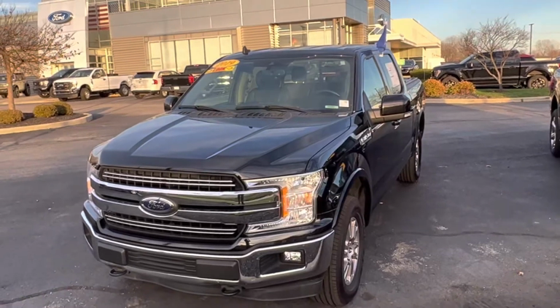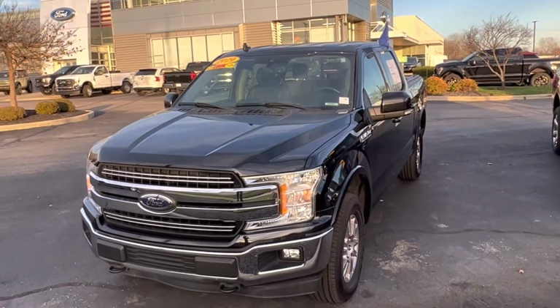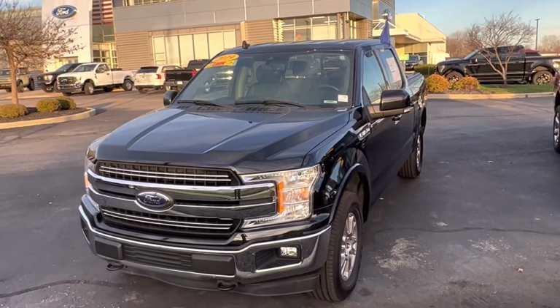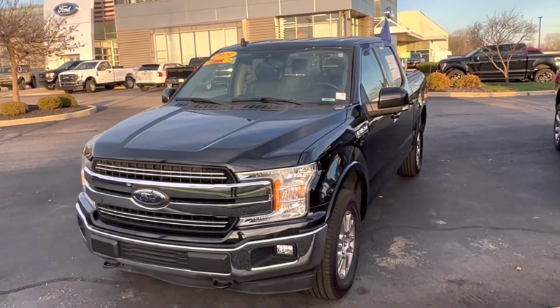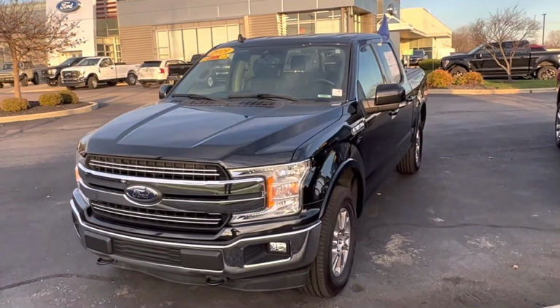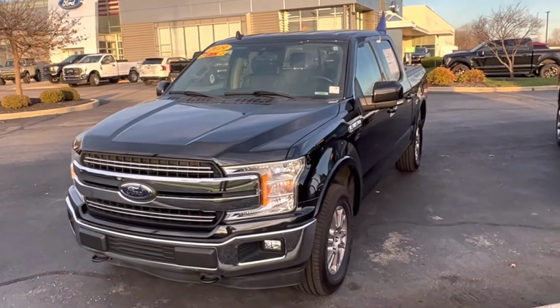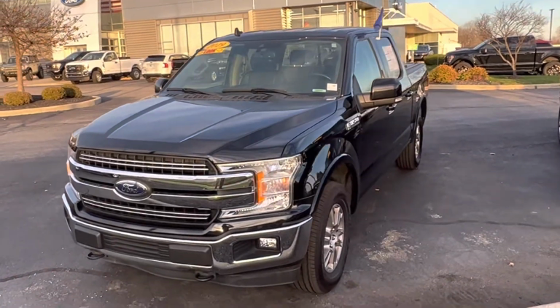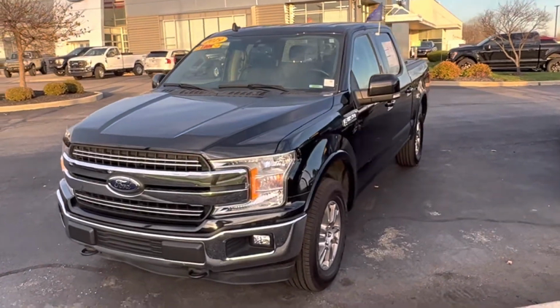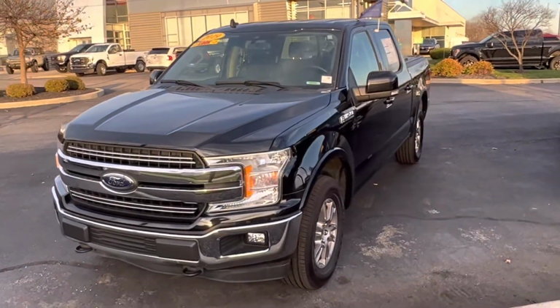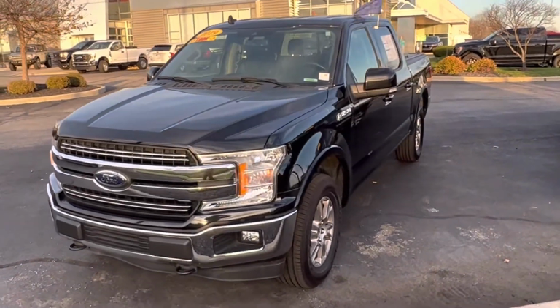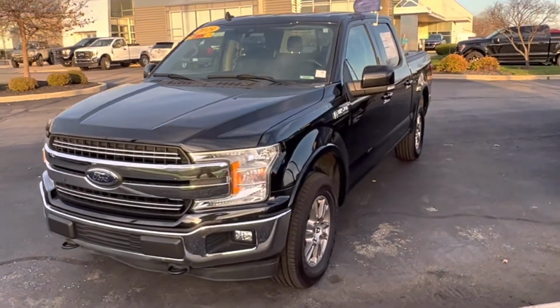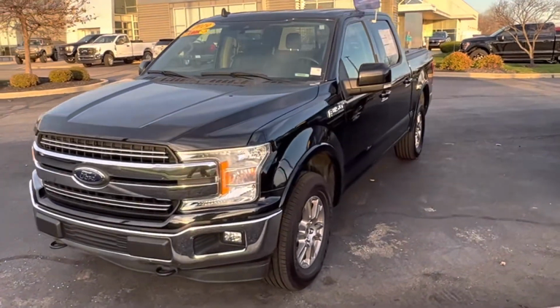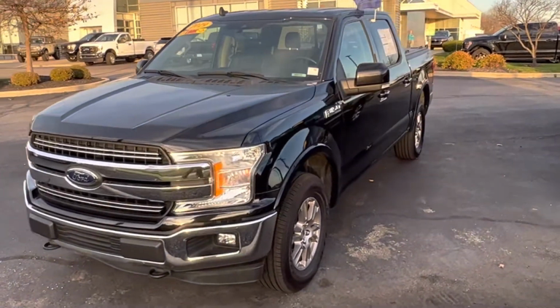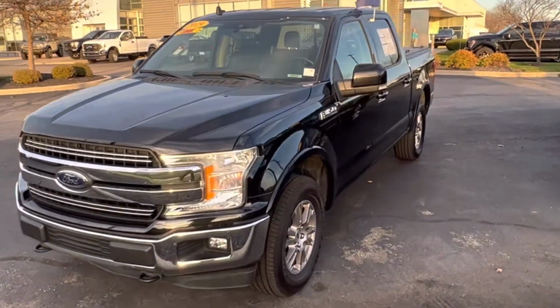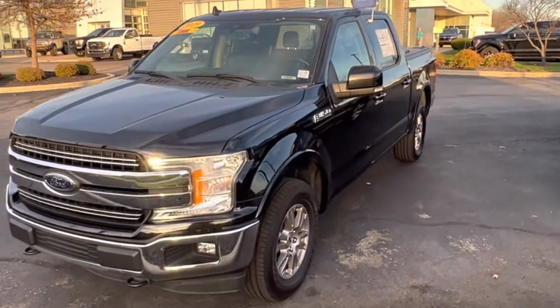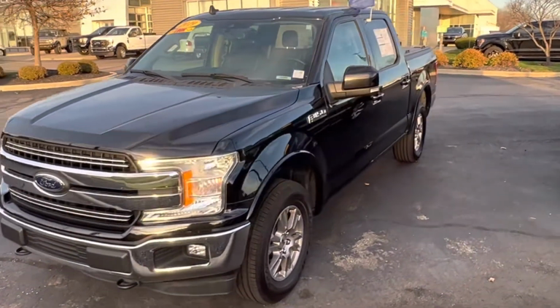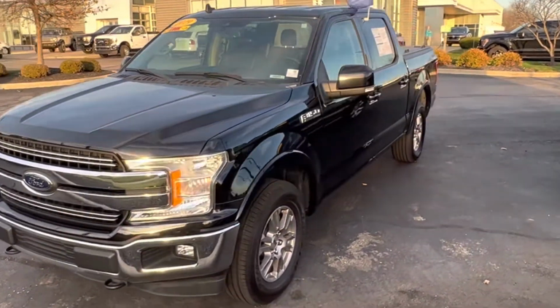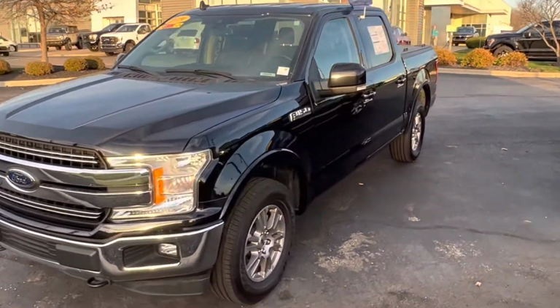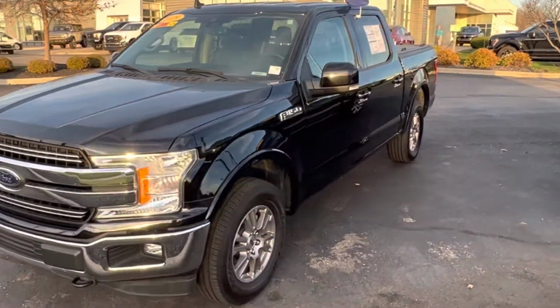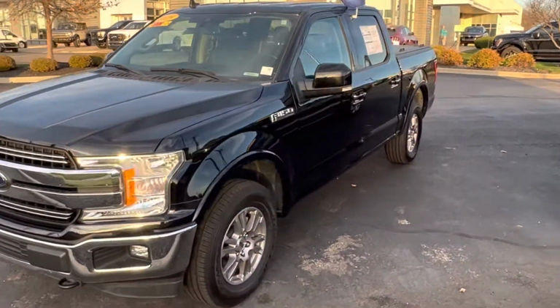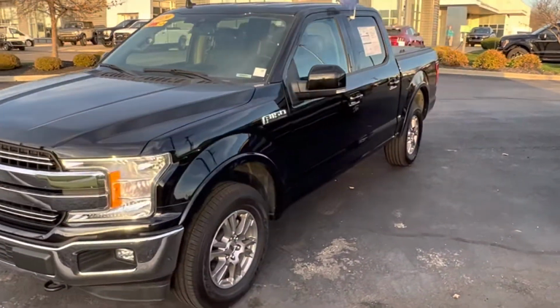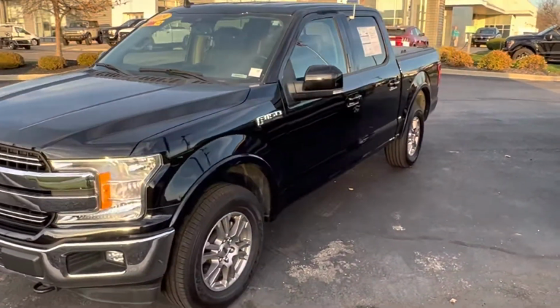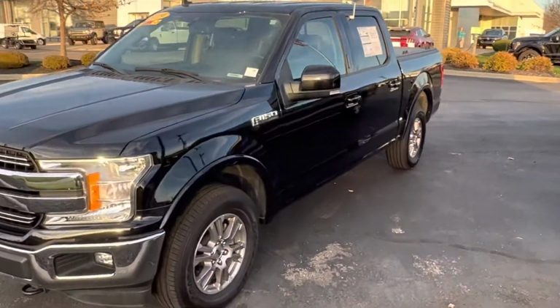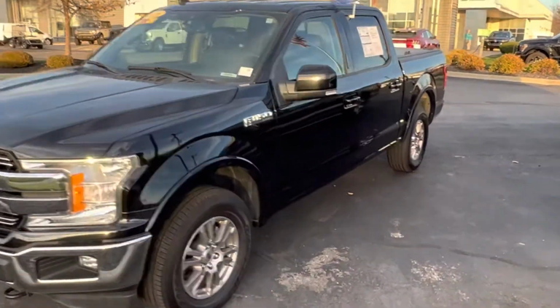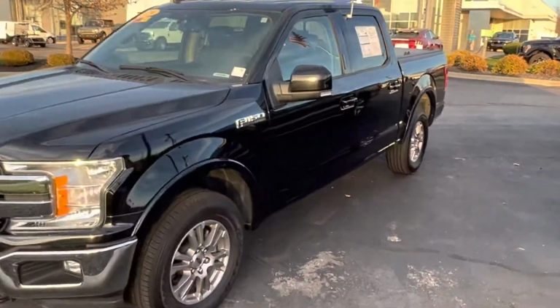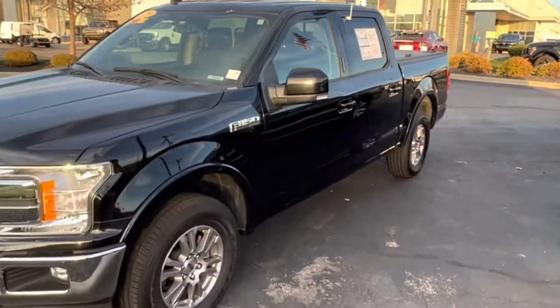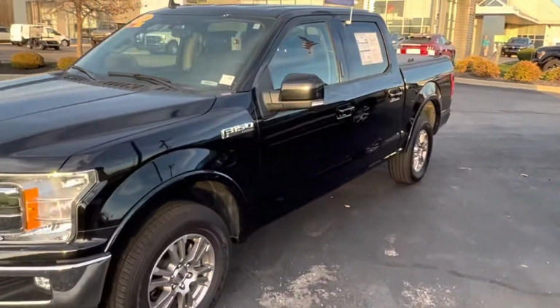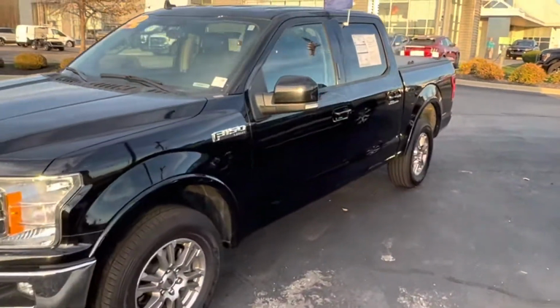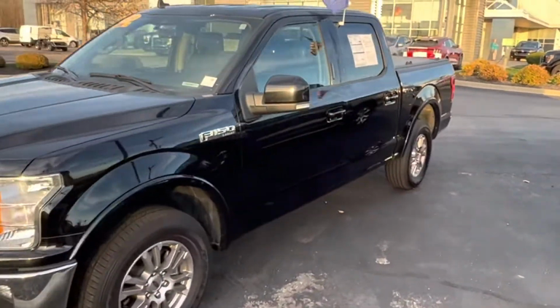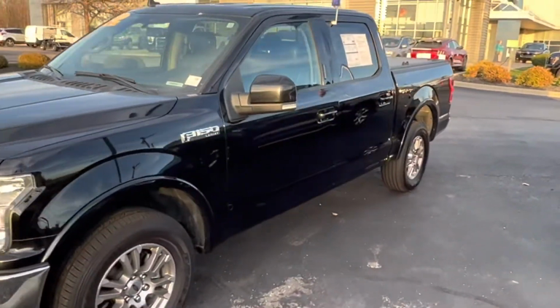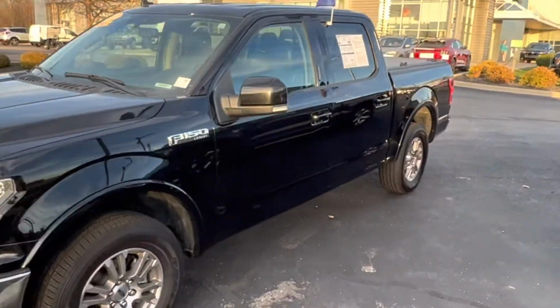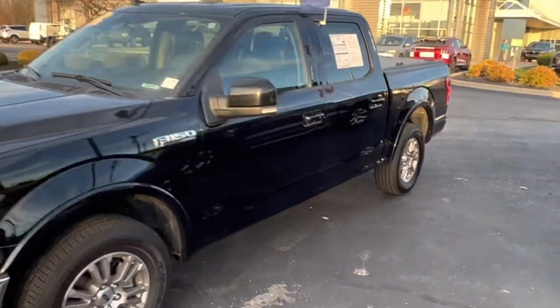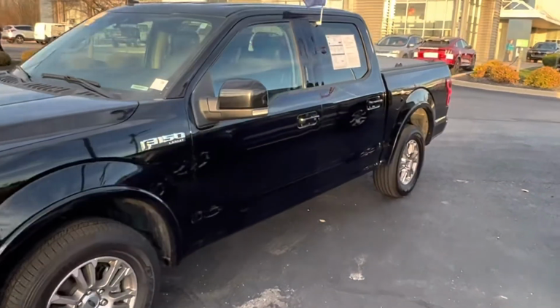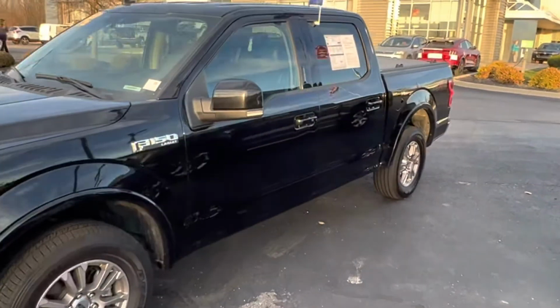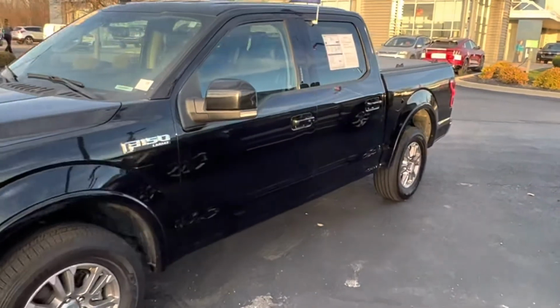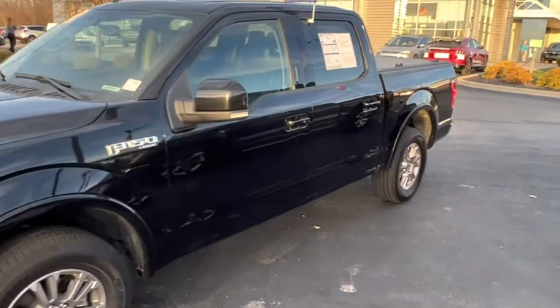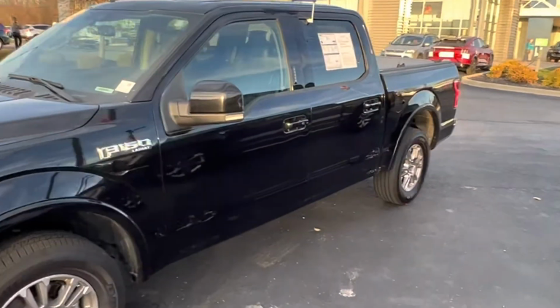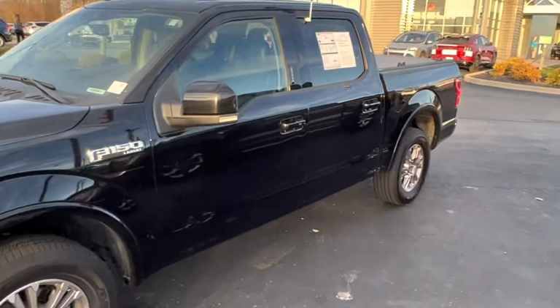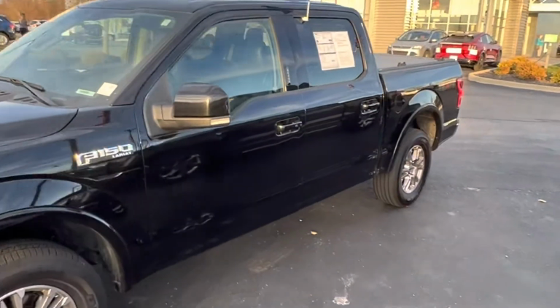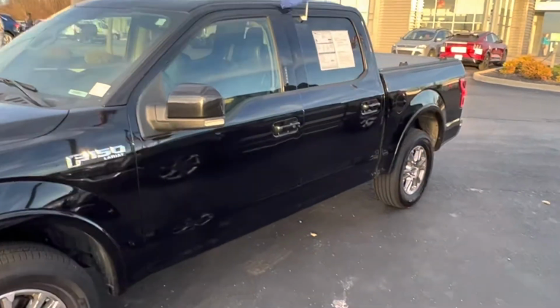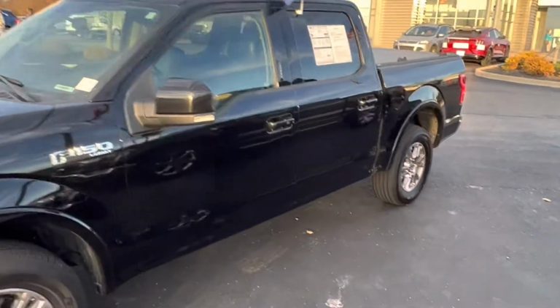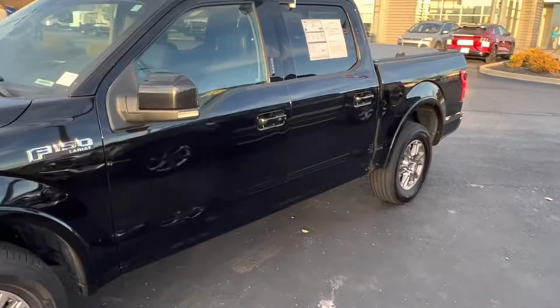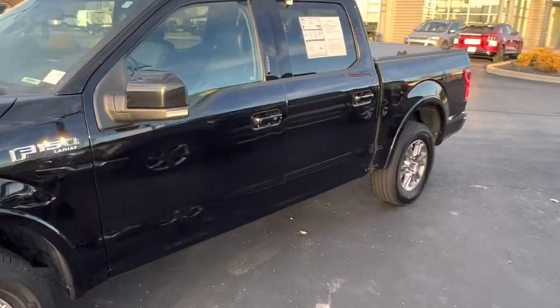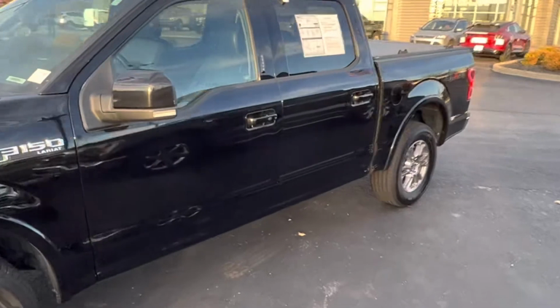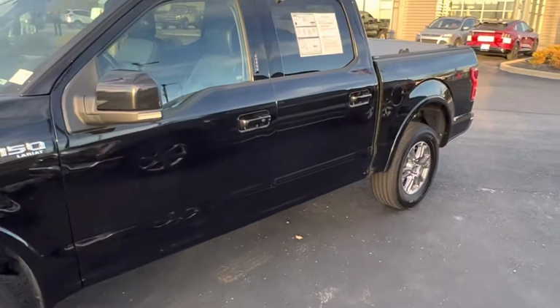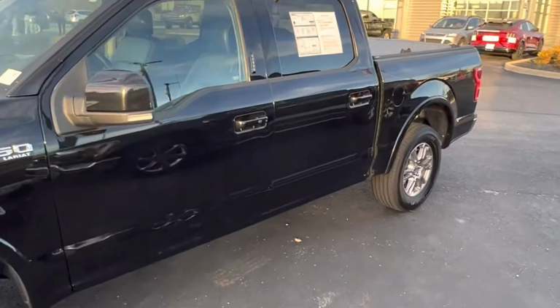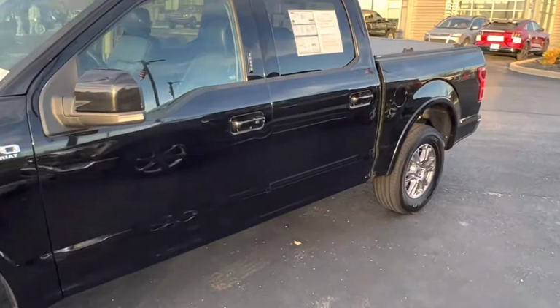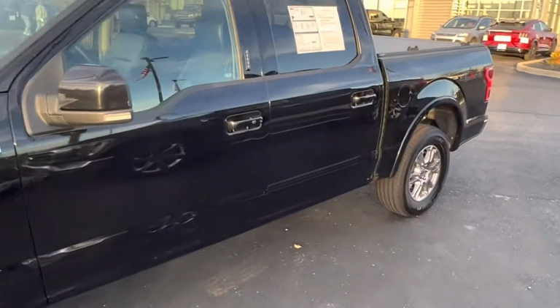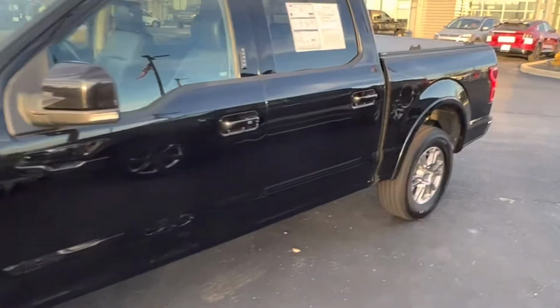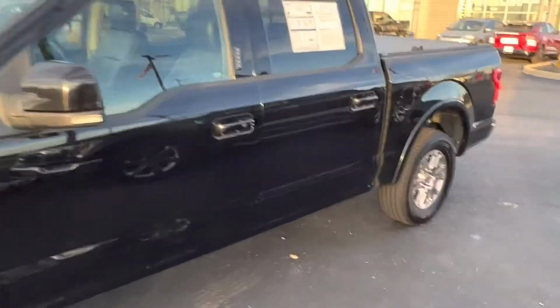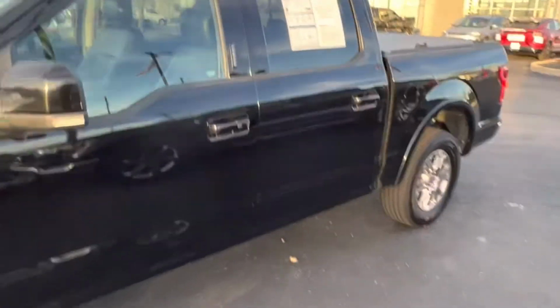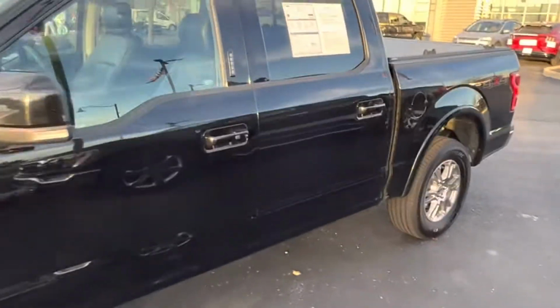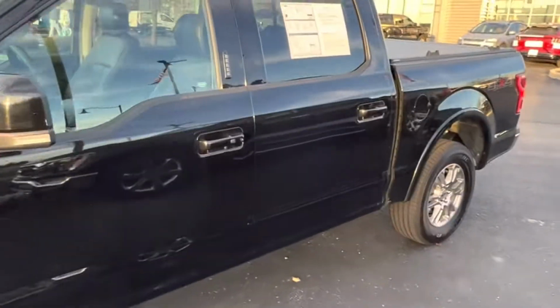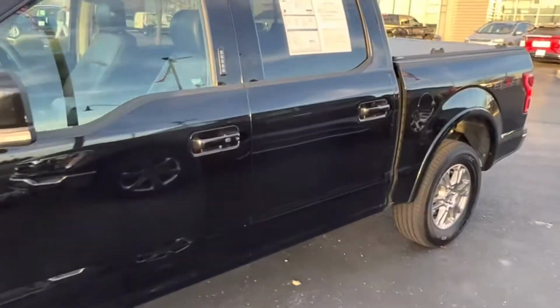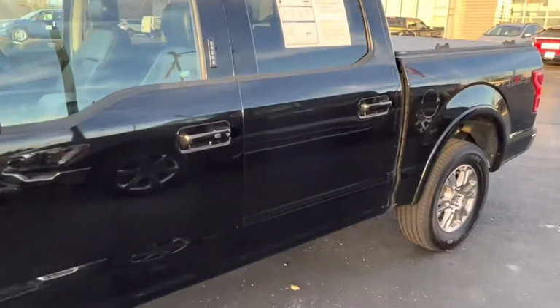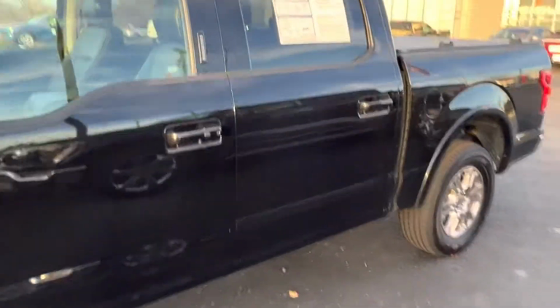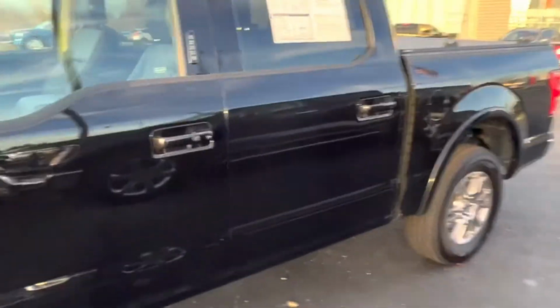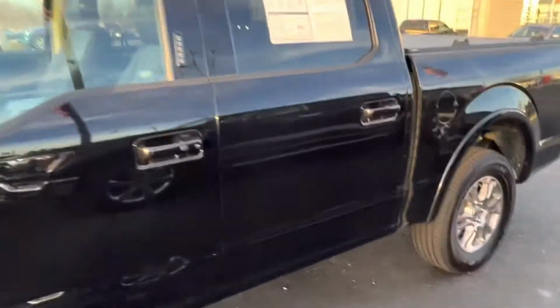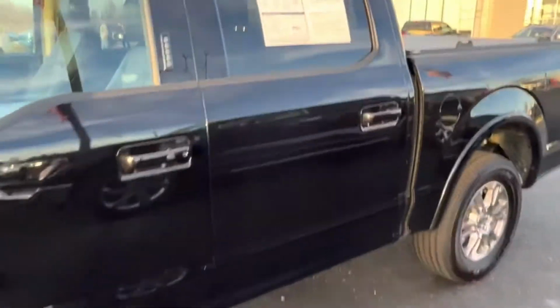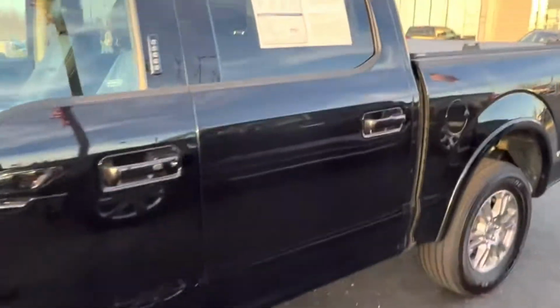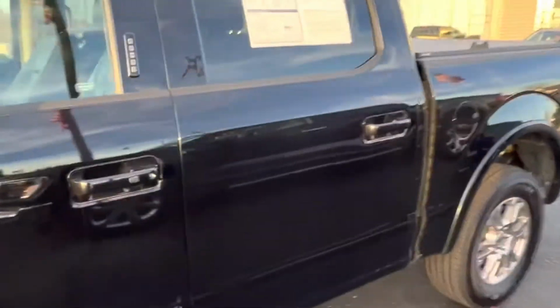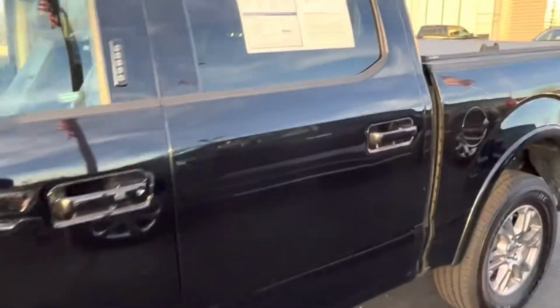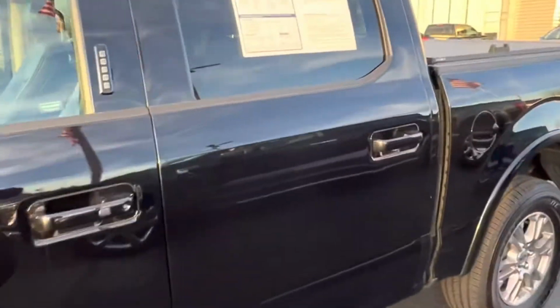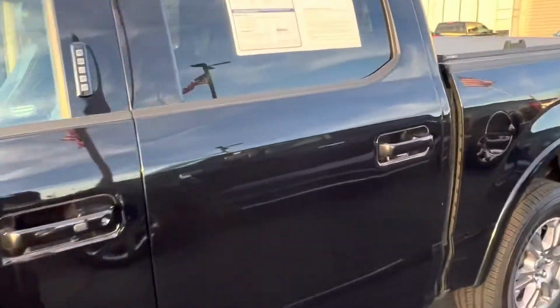This is Steve Engel with Bill Estes Ford. This is the 2019 Ford F-150 Lariat.